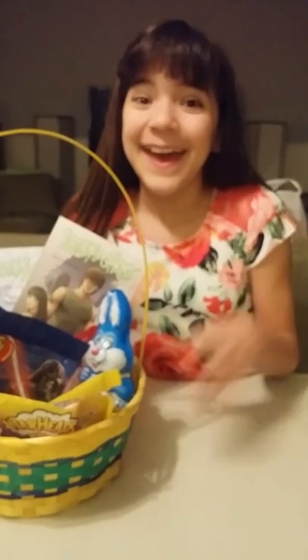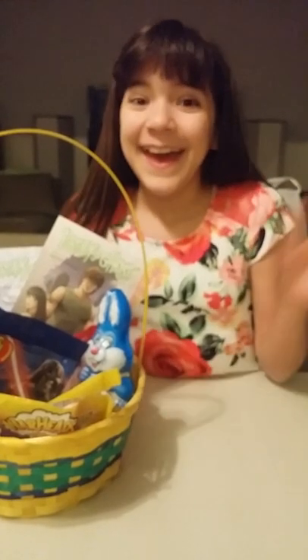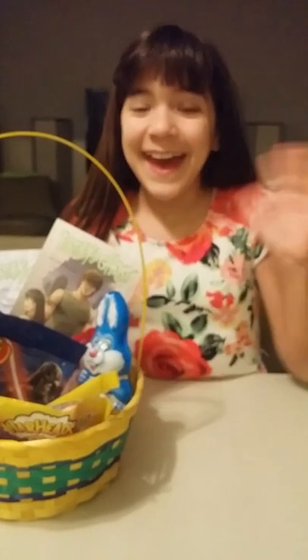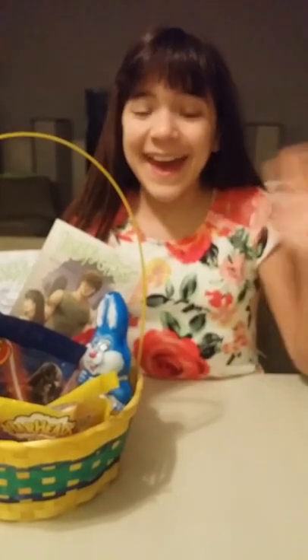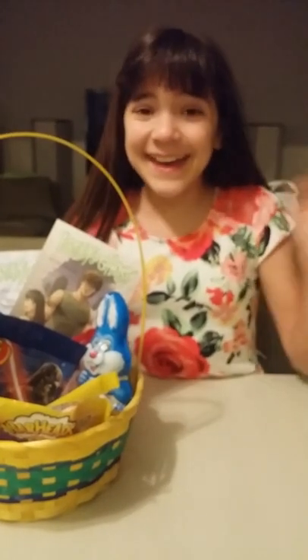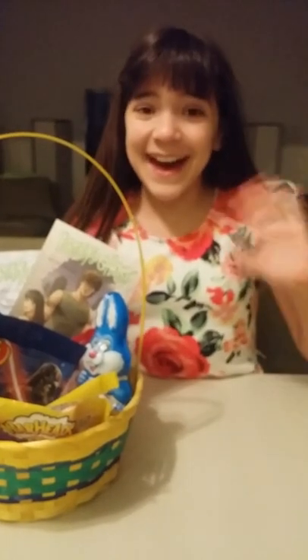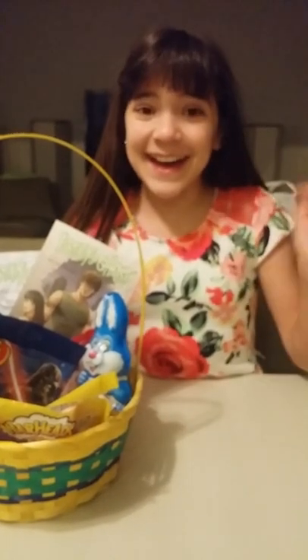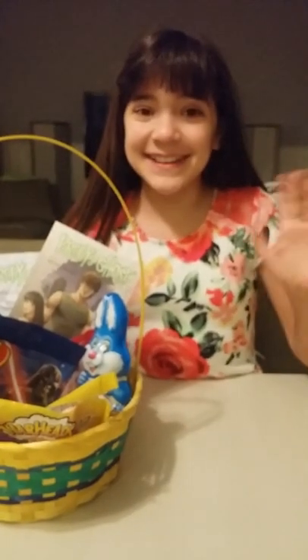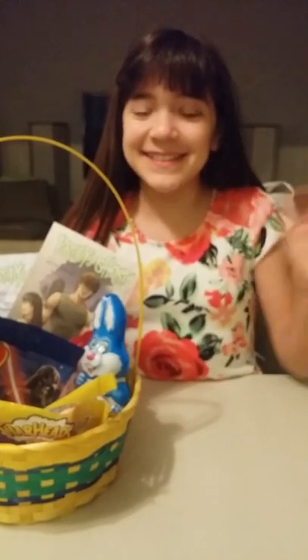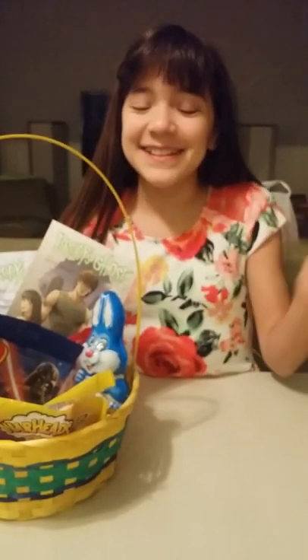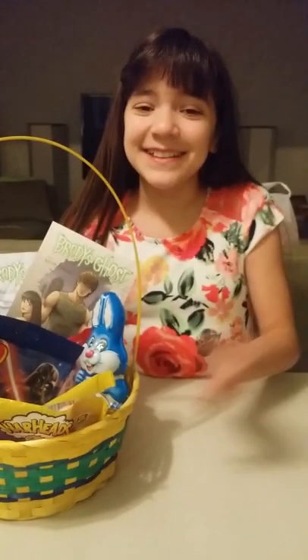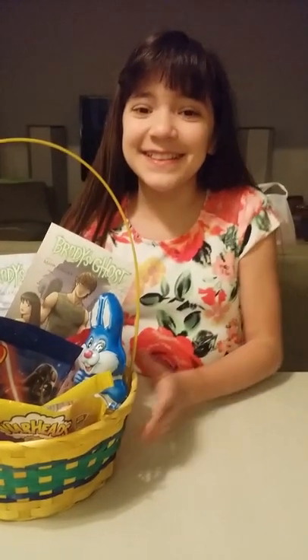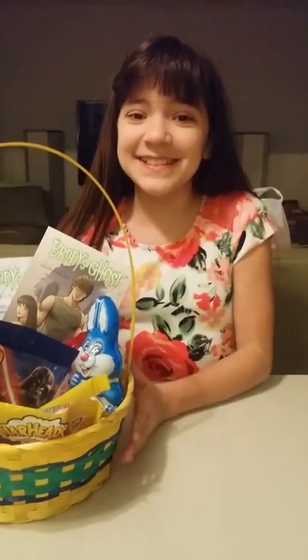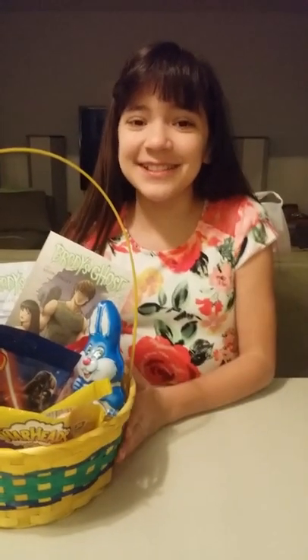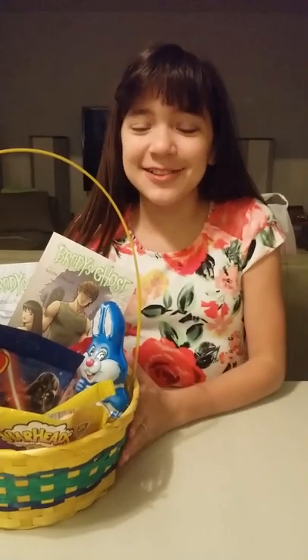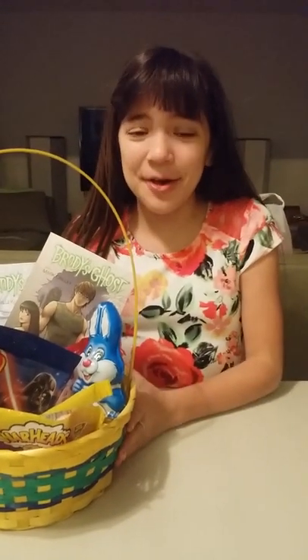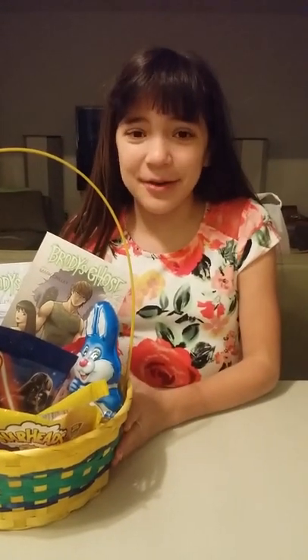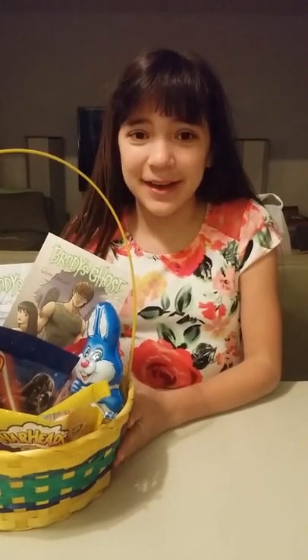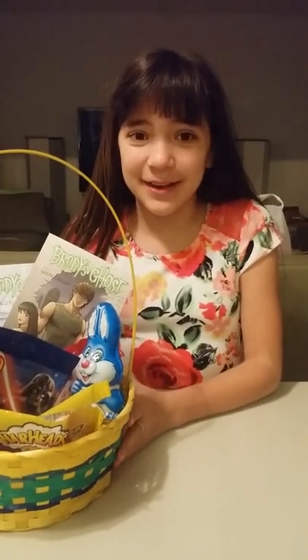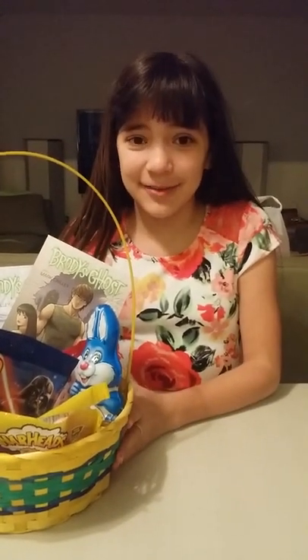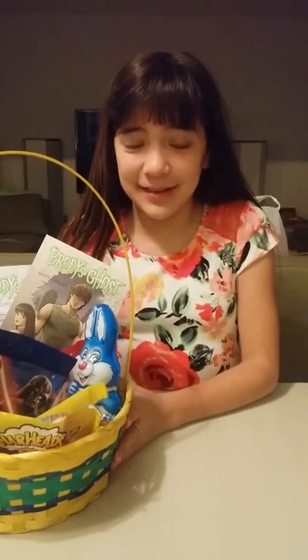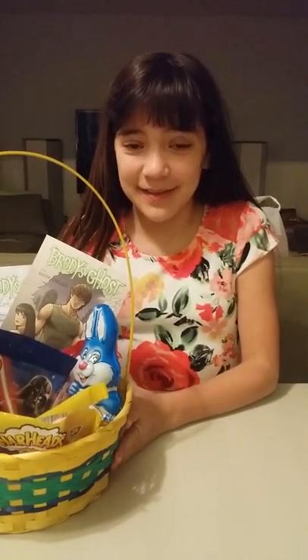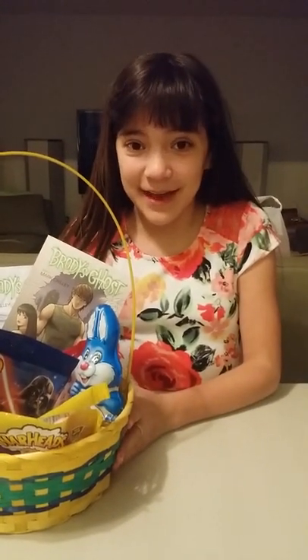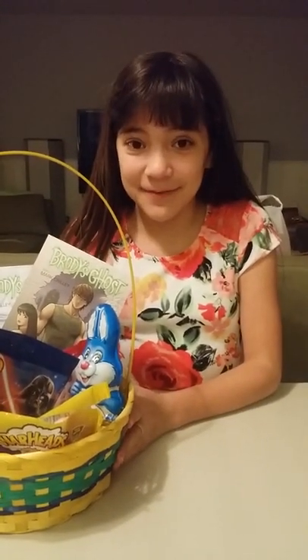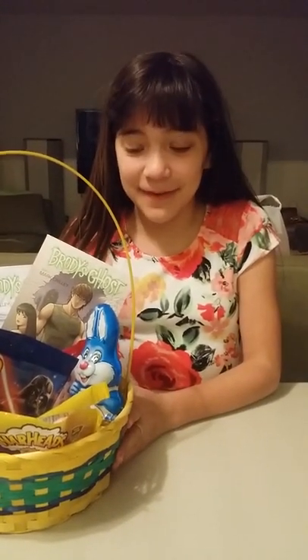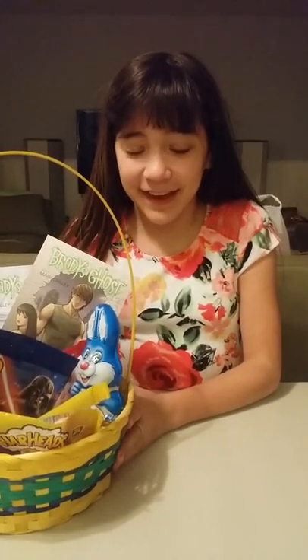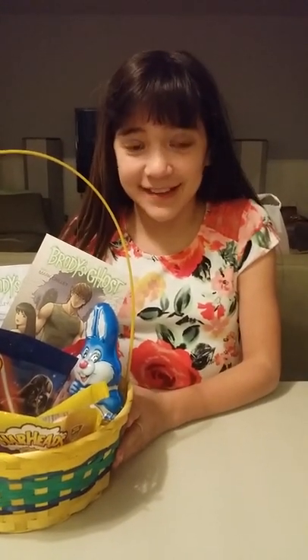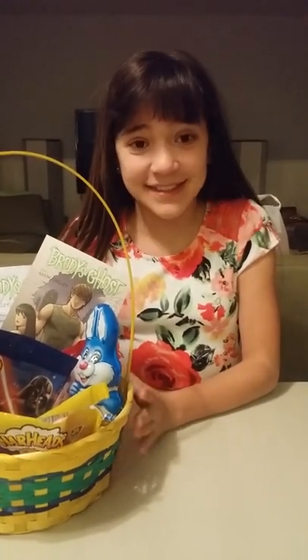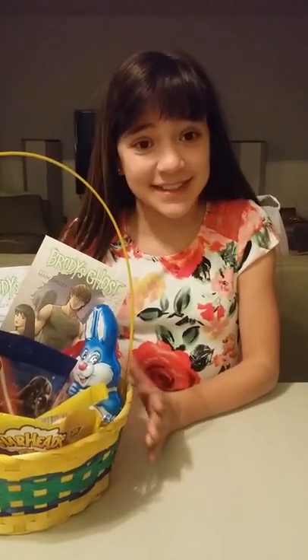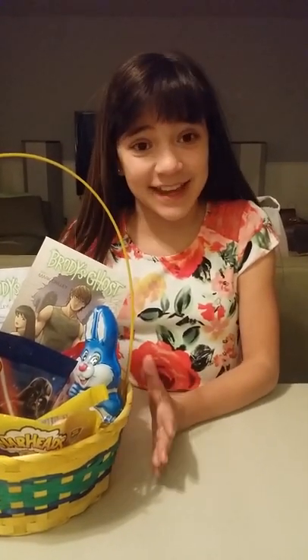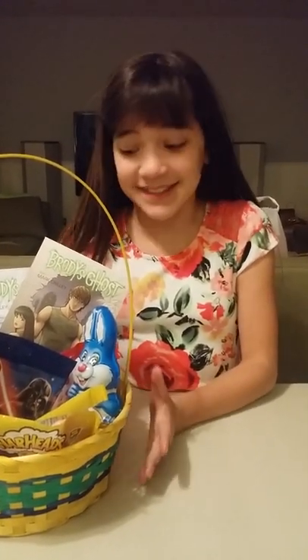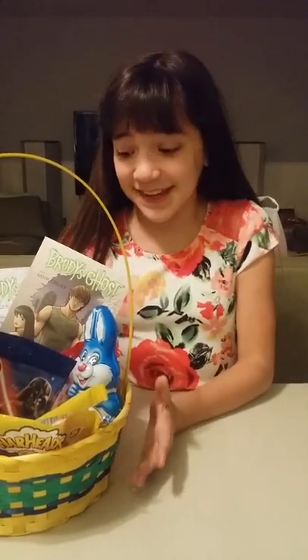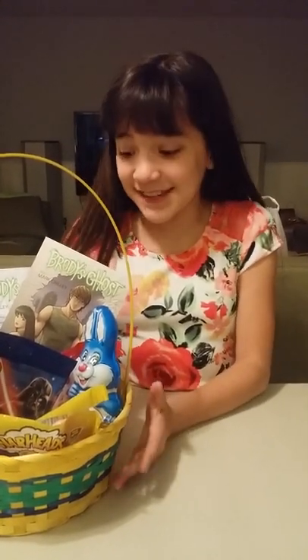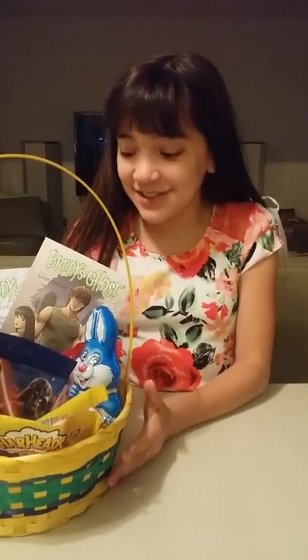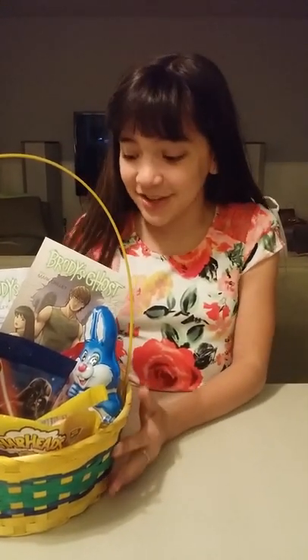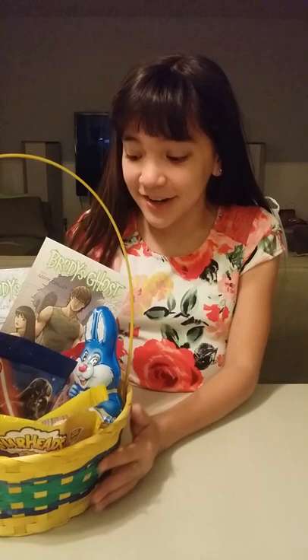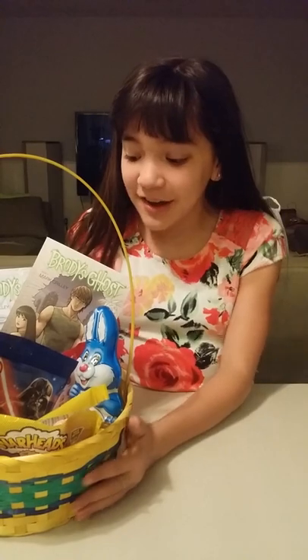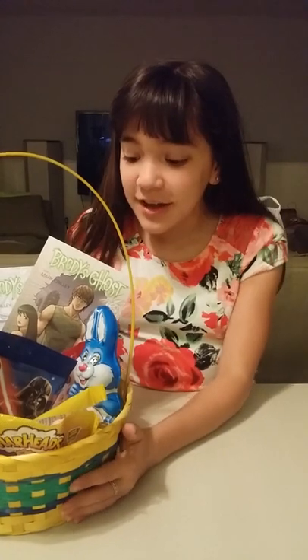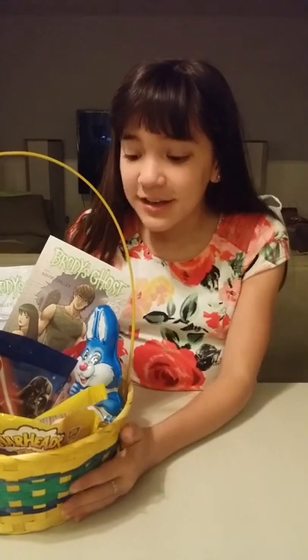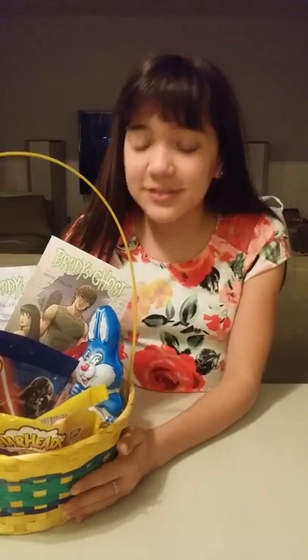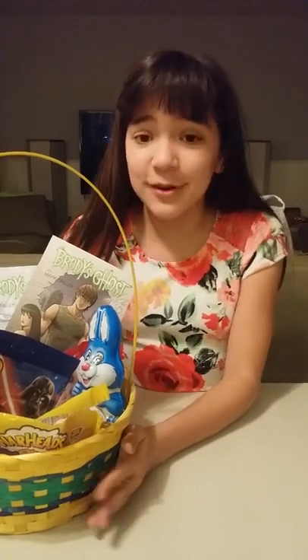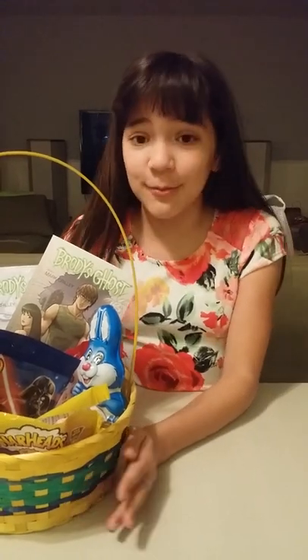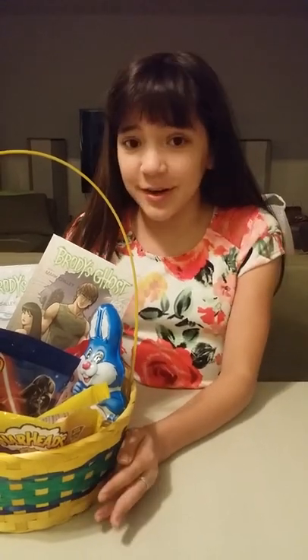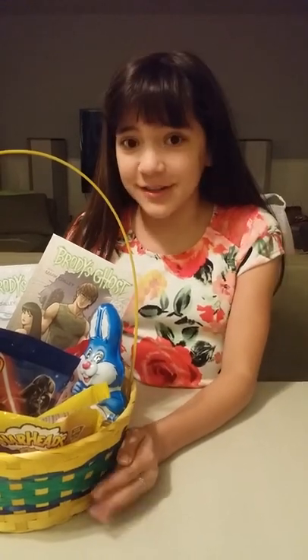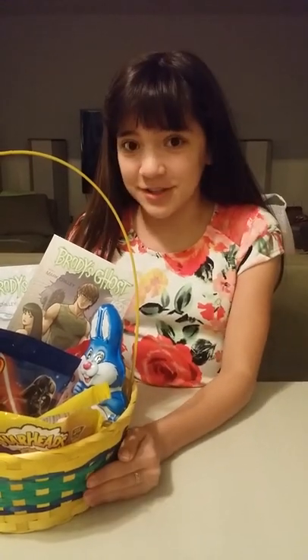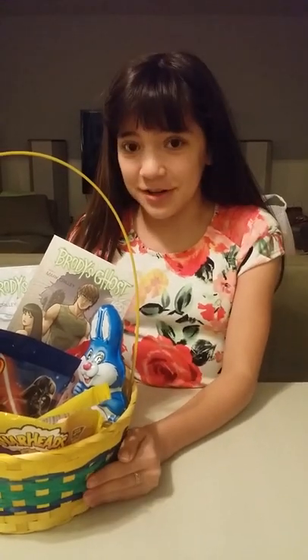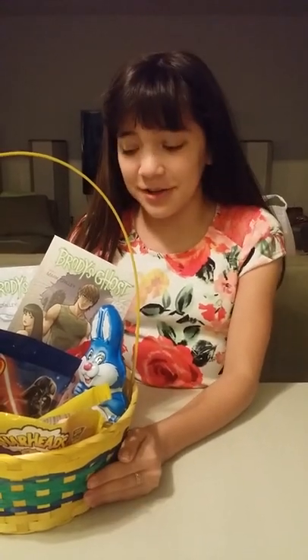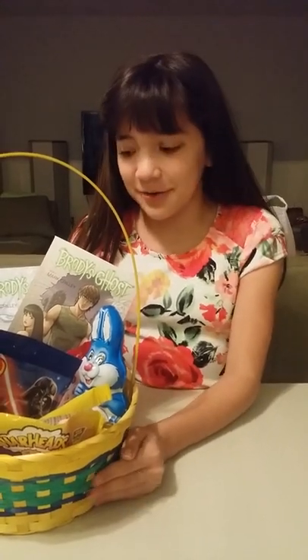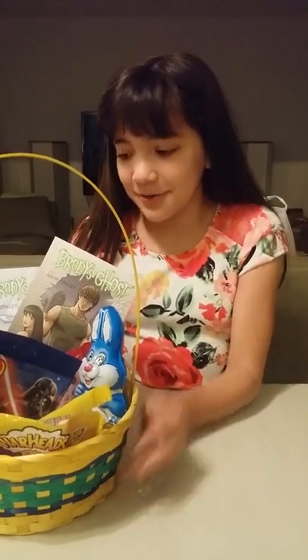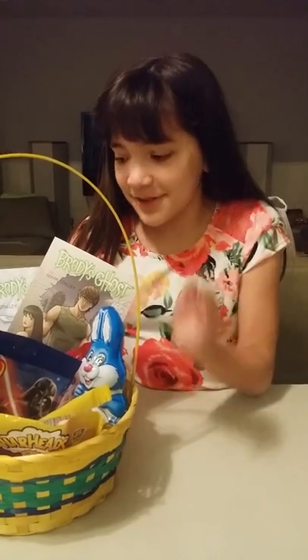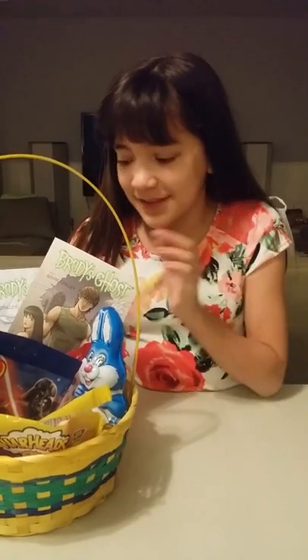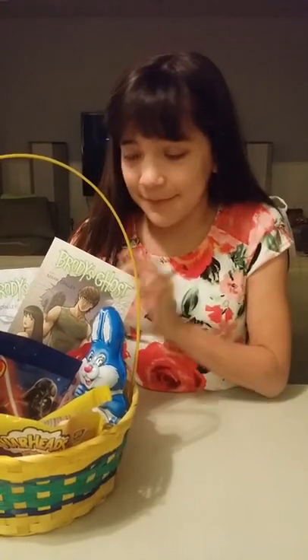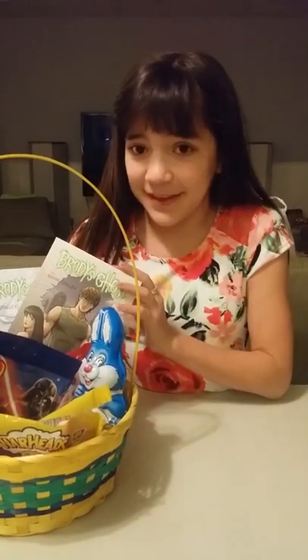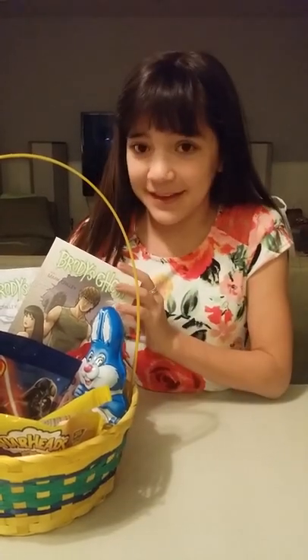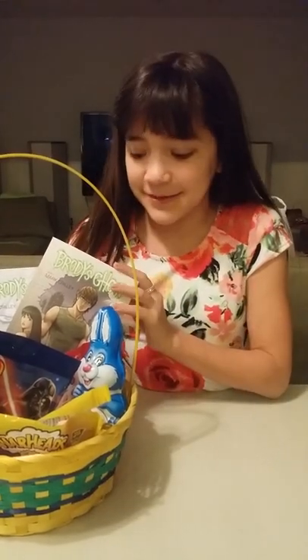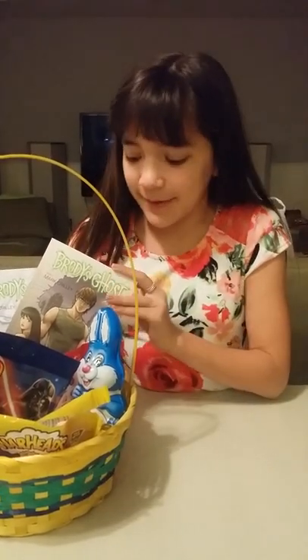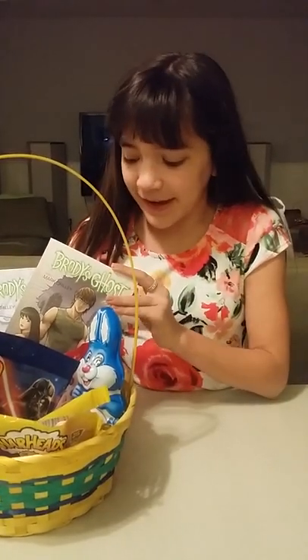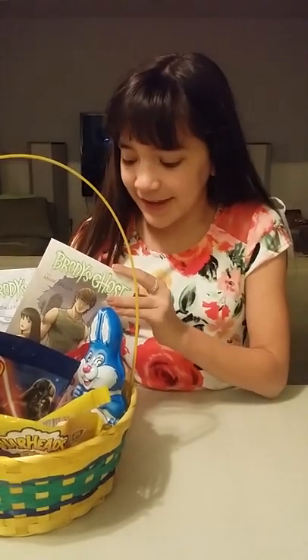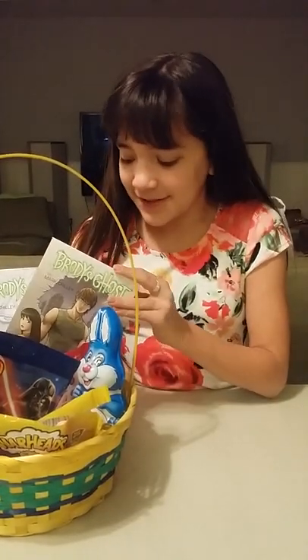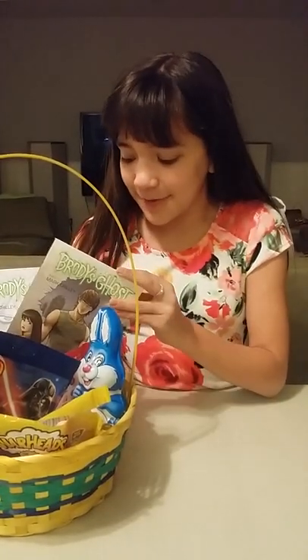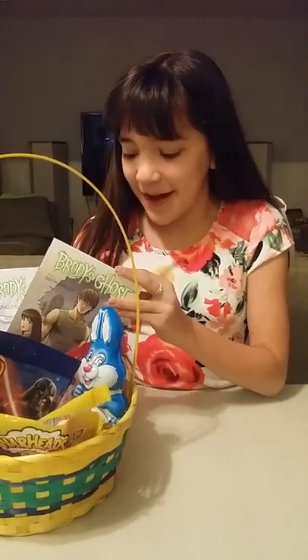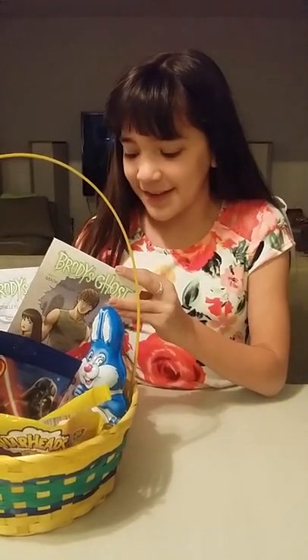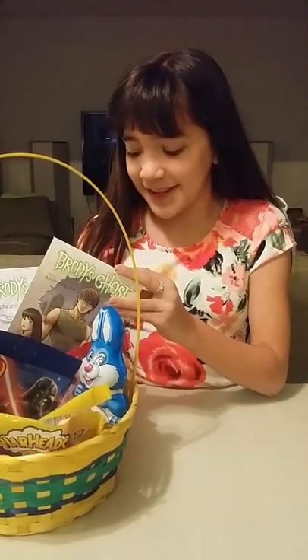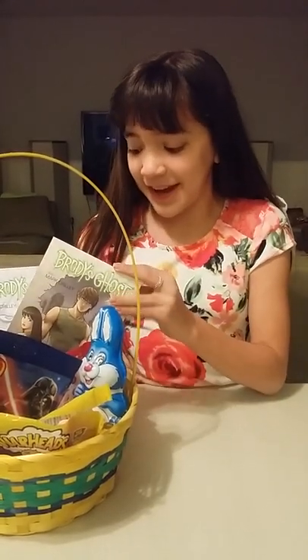Hey guys, this is Chloe in real life and today it's Easter, so I wanted to show you some things for my Easter basket.